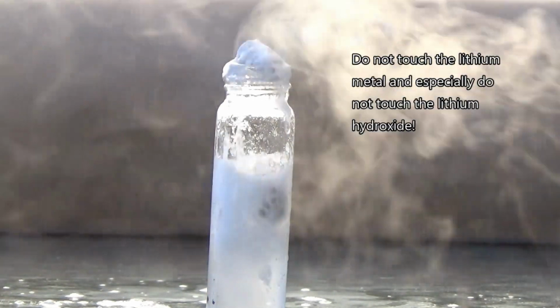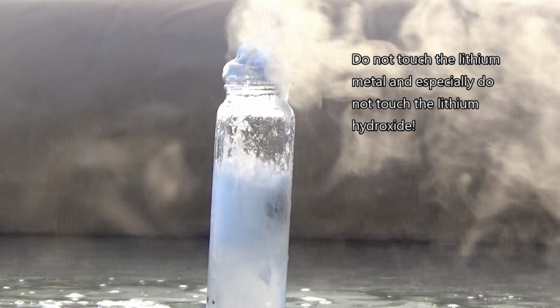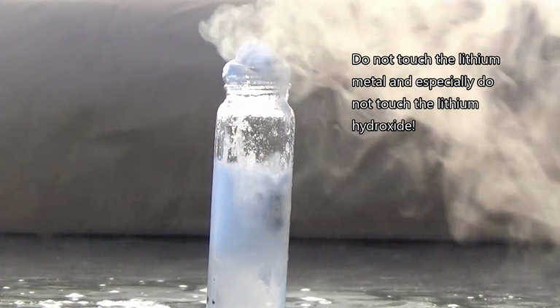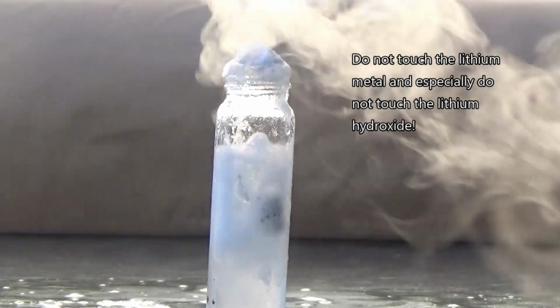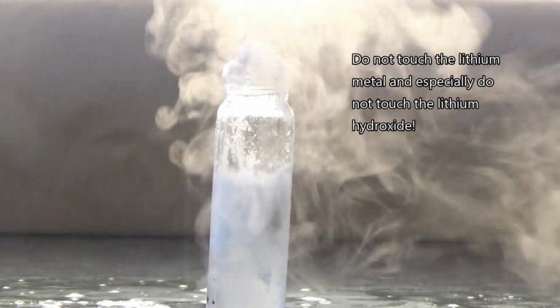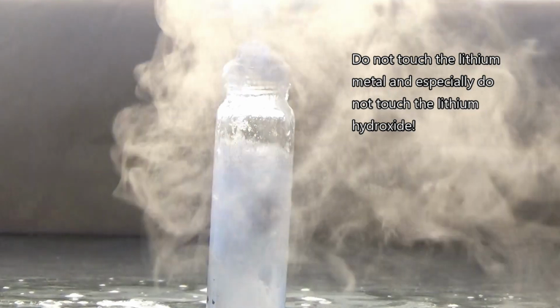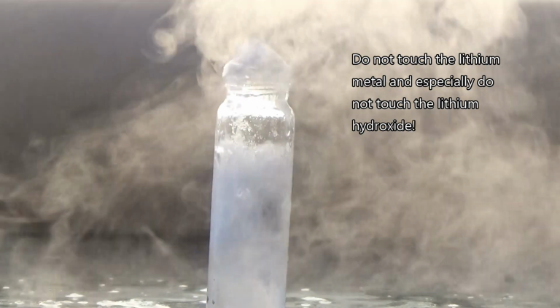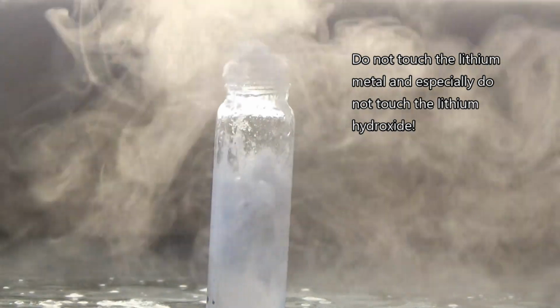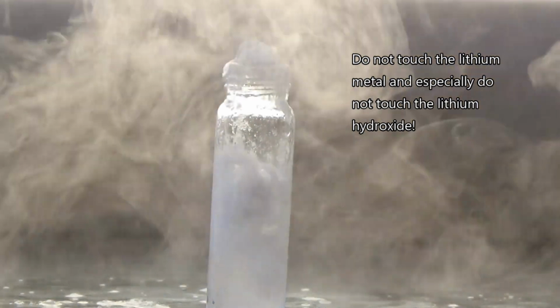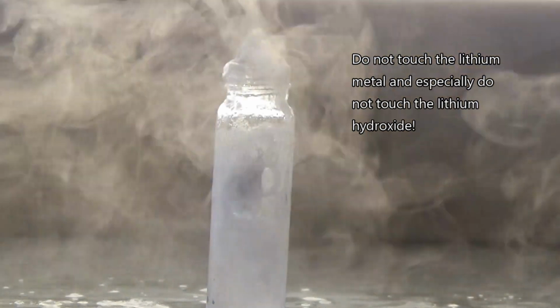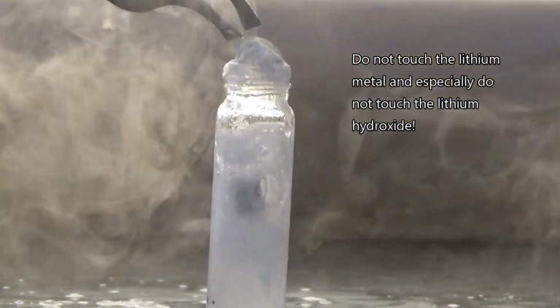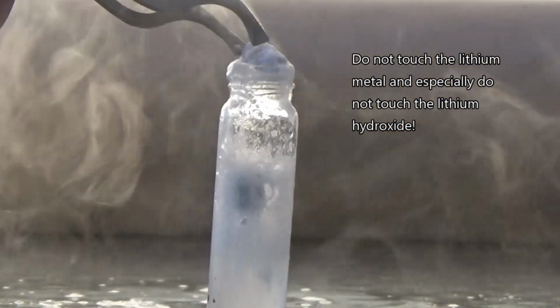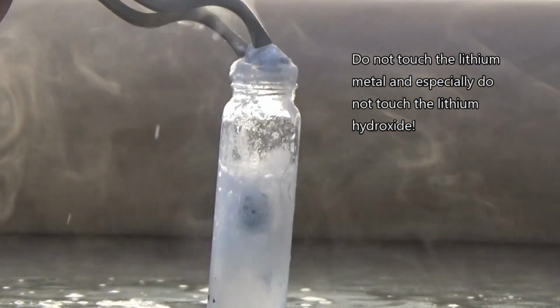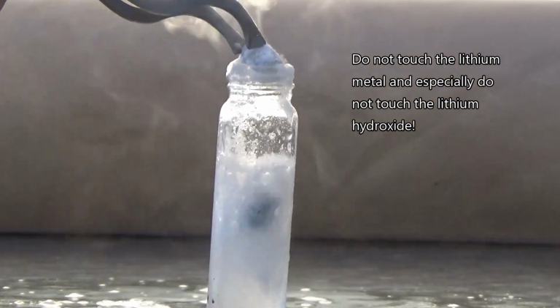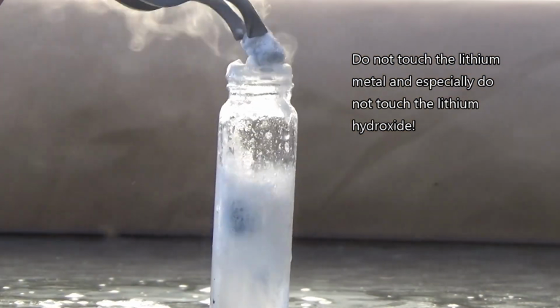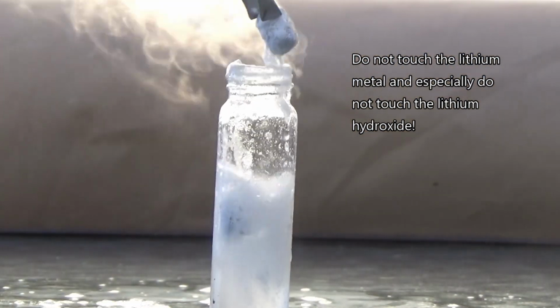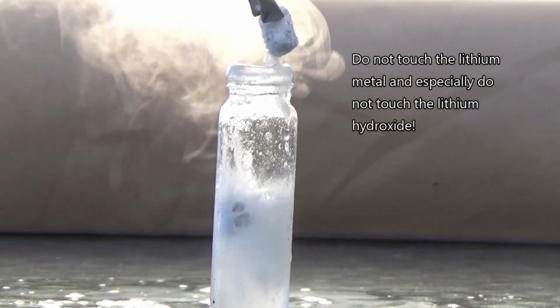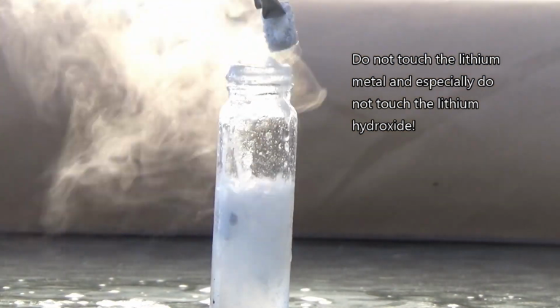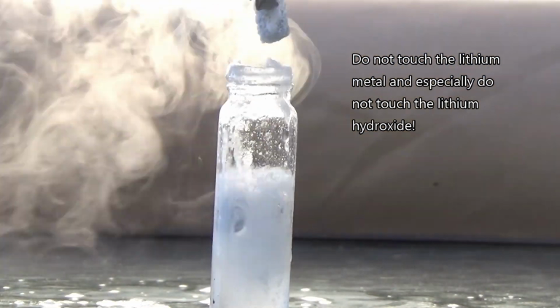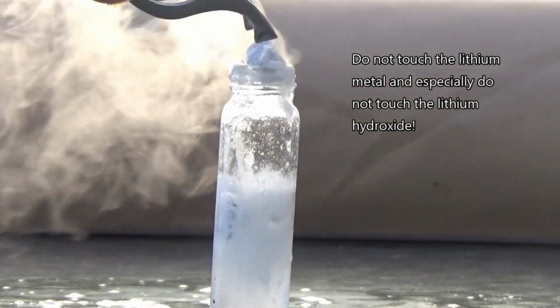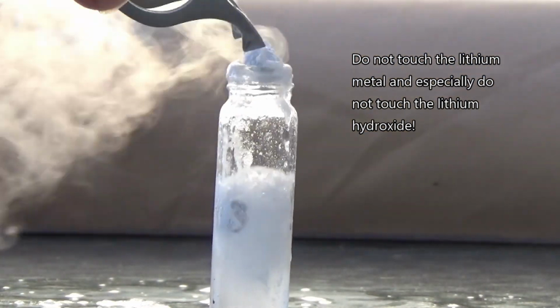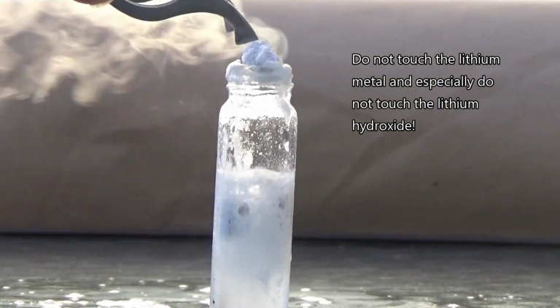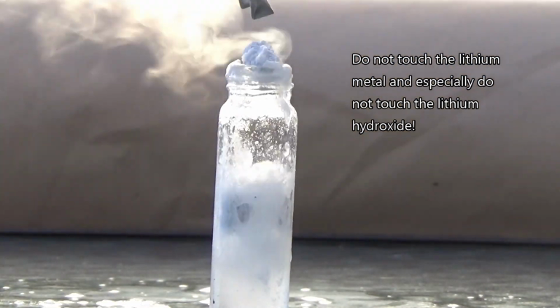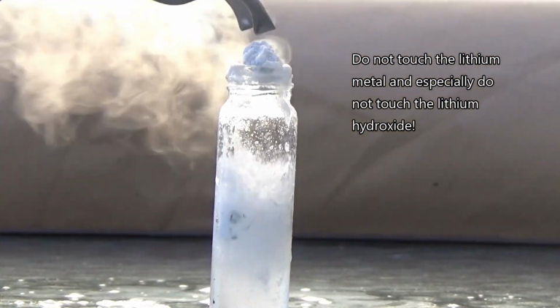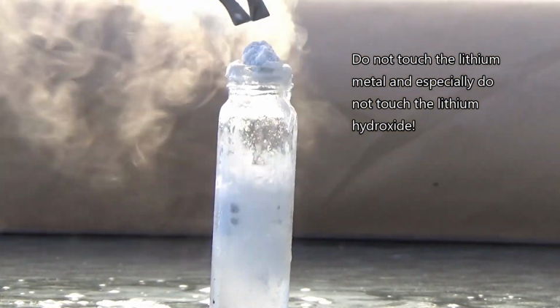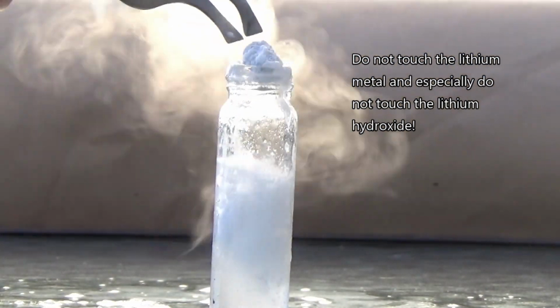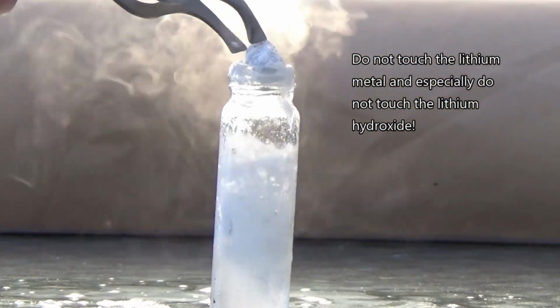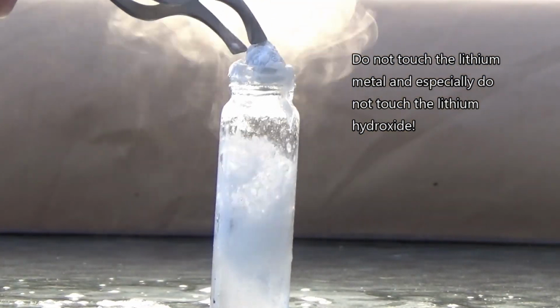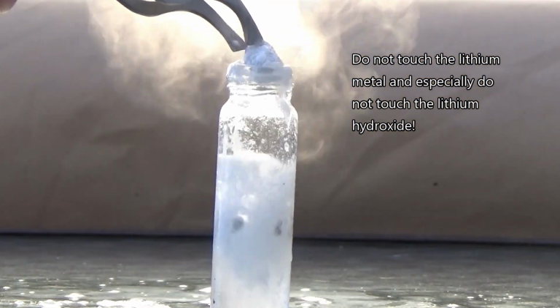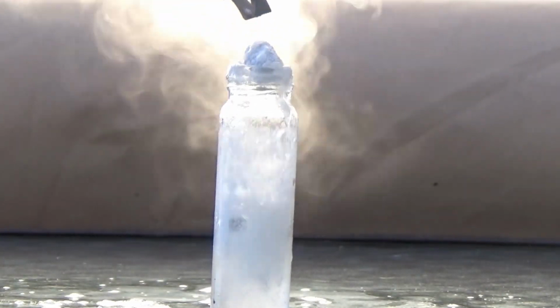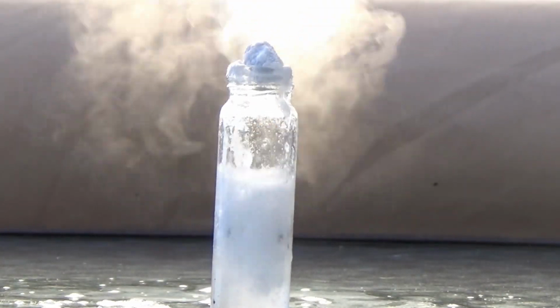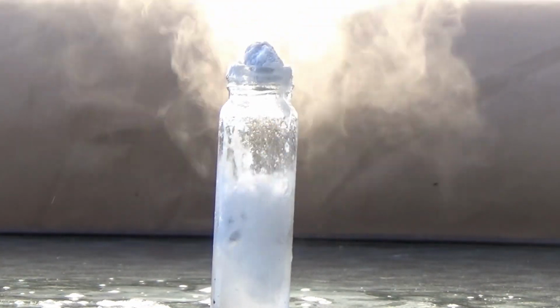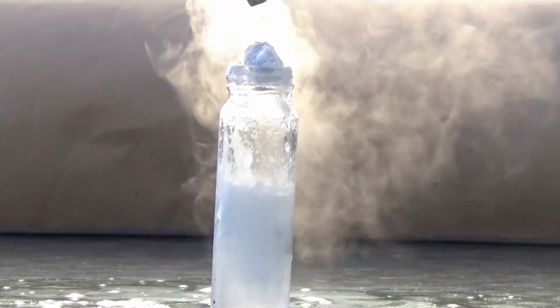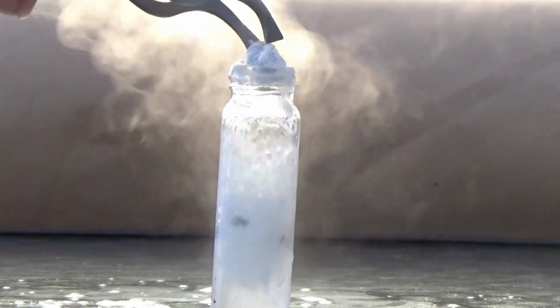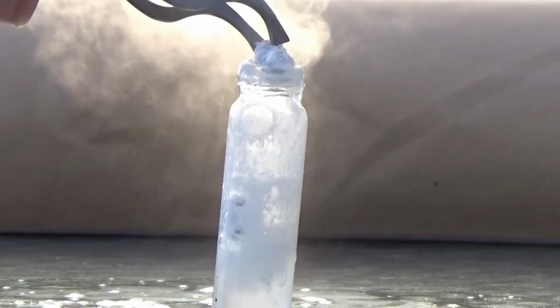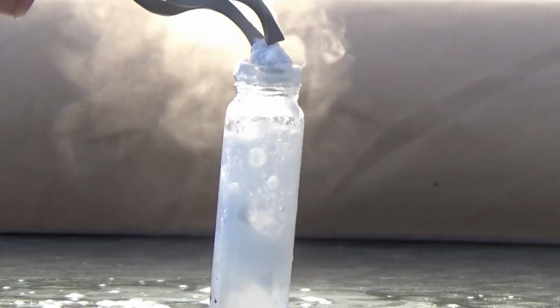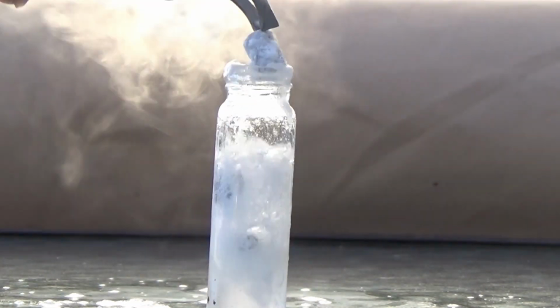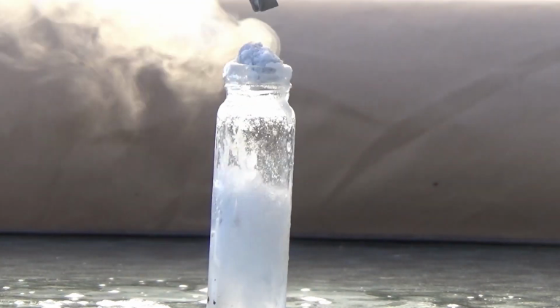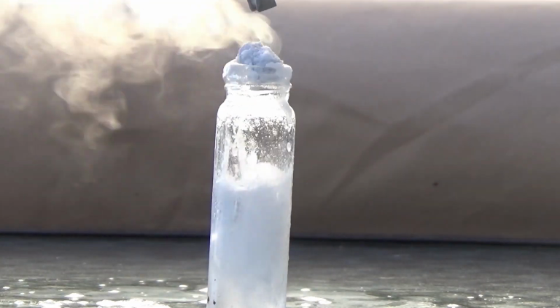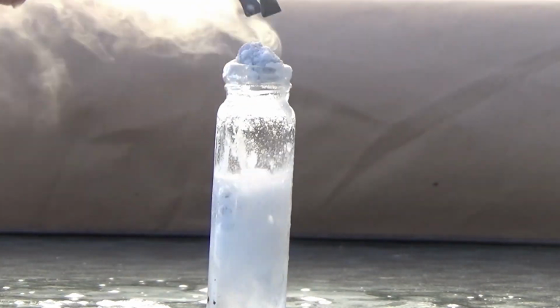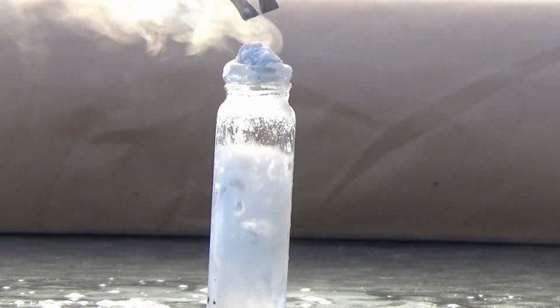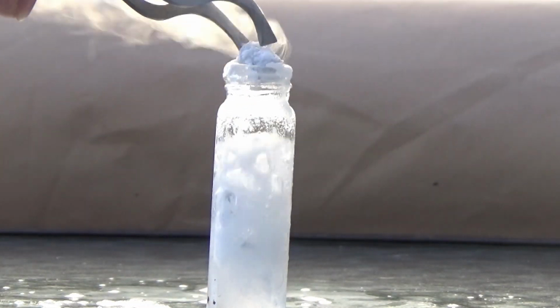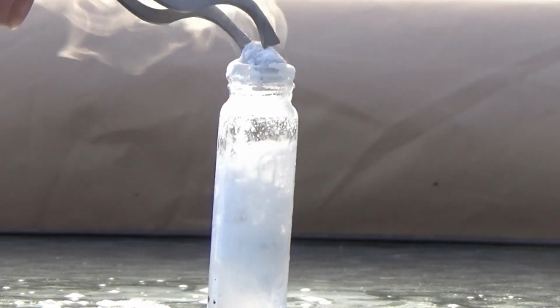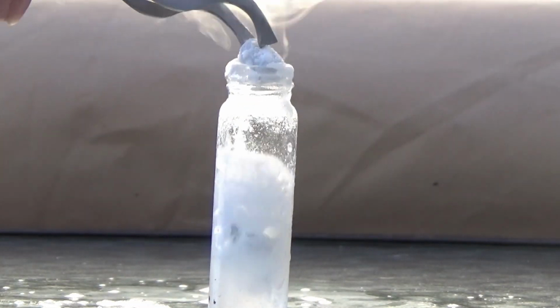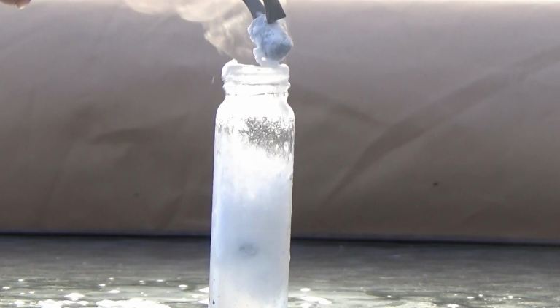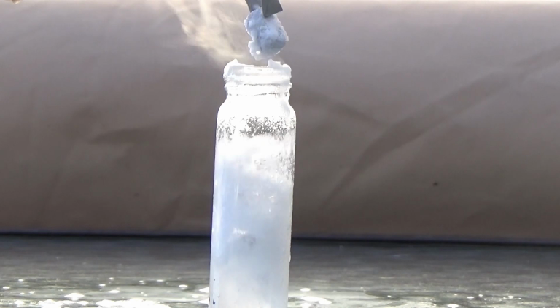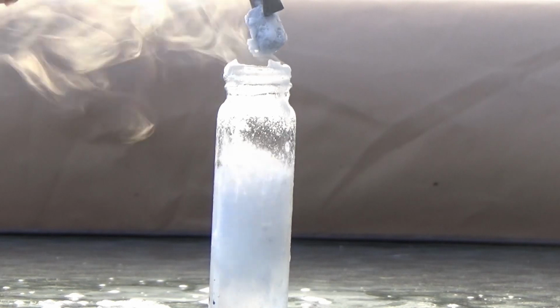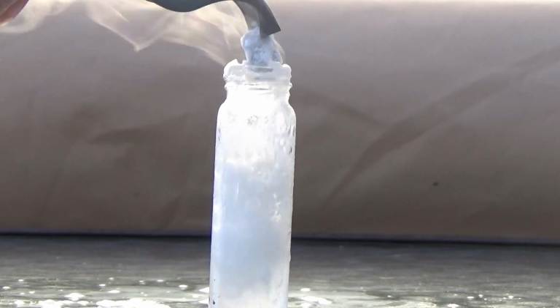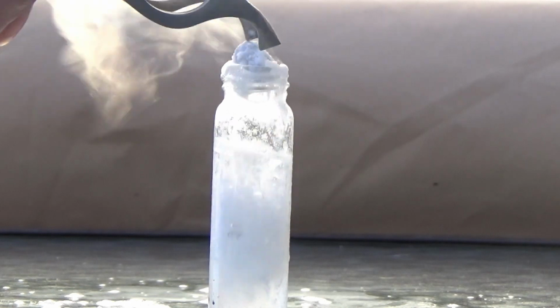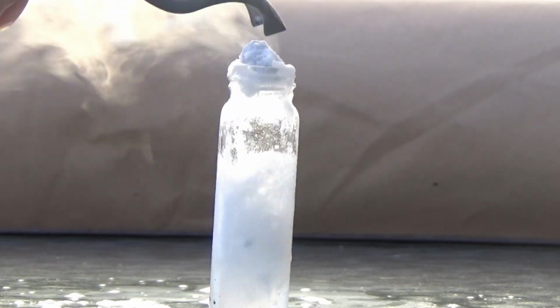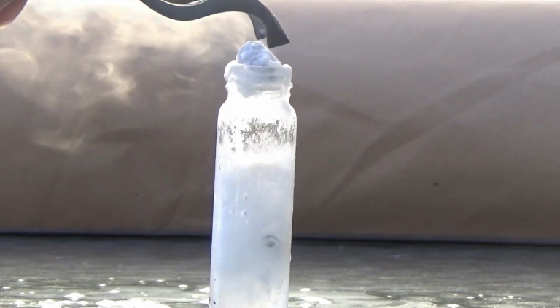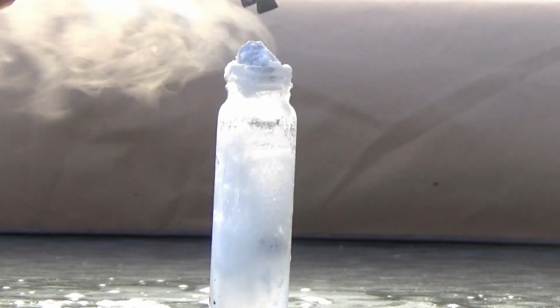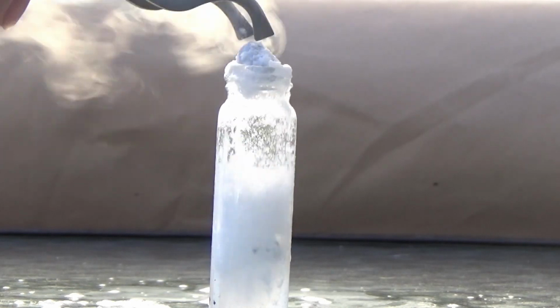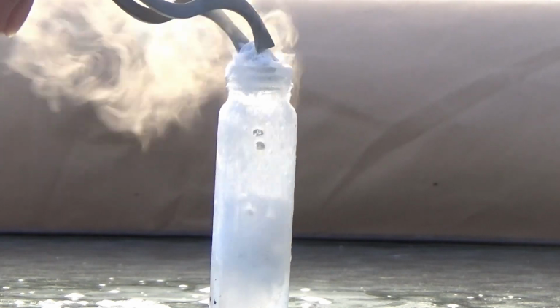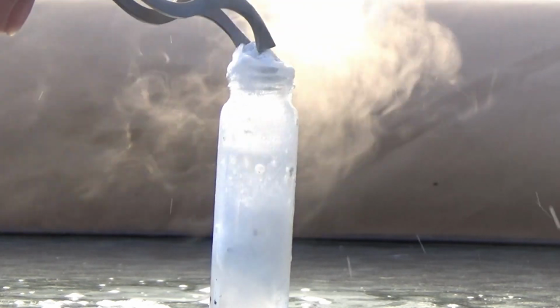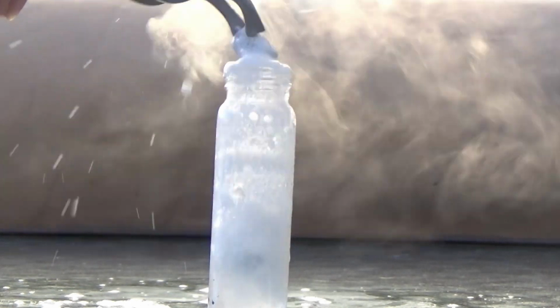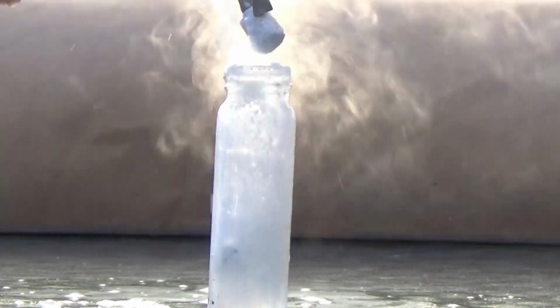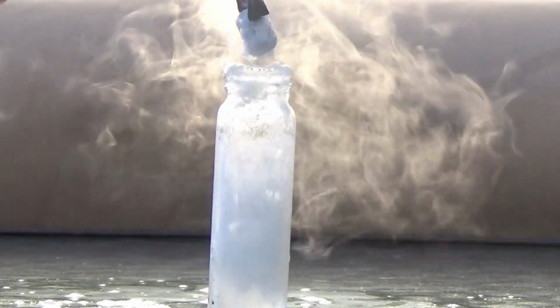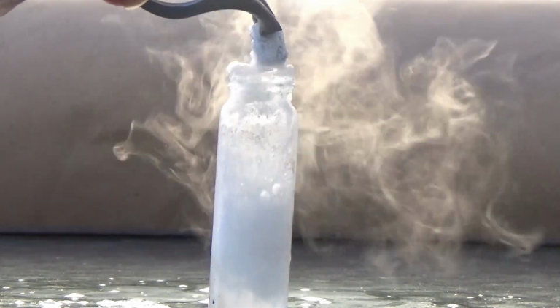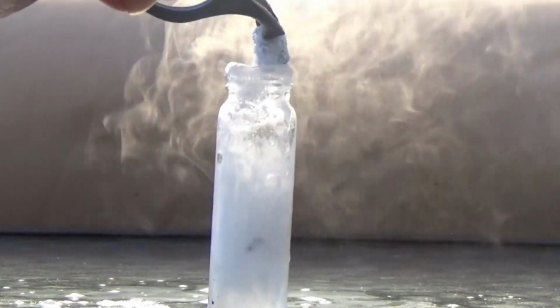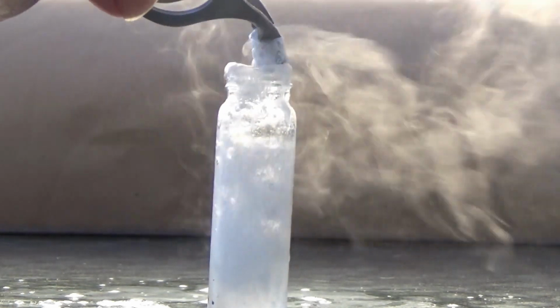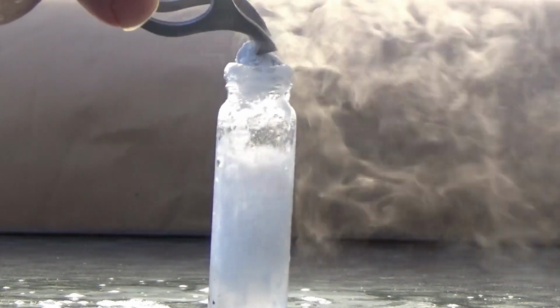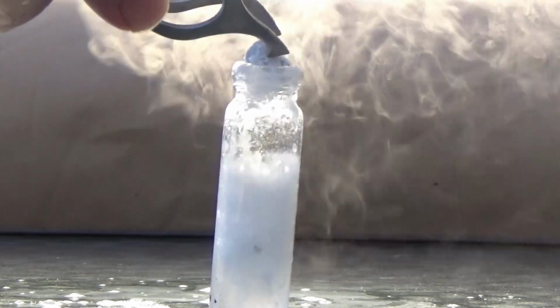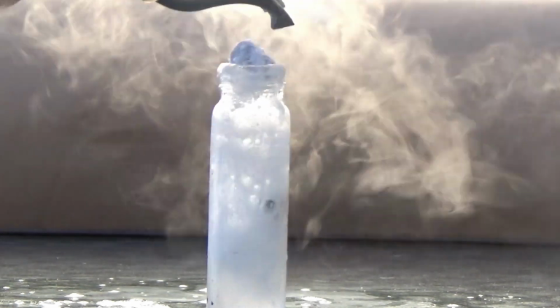Alkali metals are dangerous. This experiment is done outside to avoid the nasty fumes that come from it. Please do not try this at home. So let's get started.